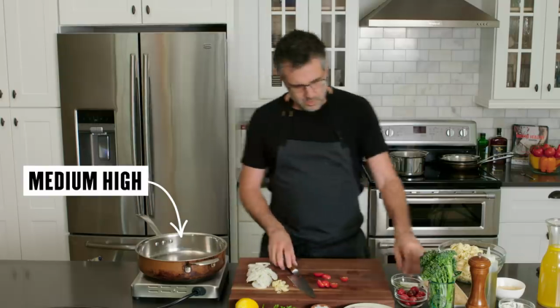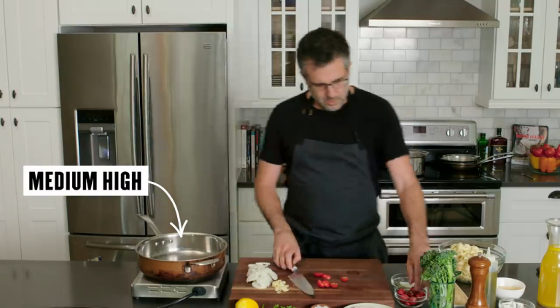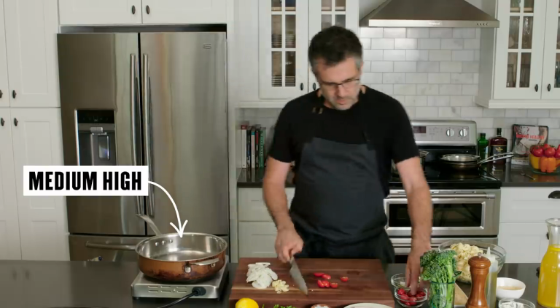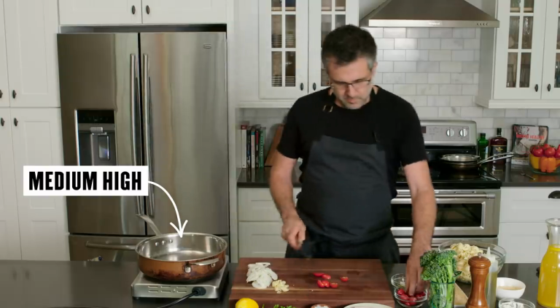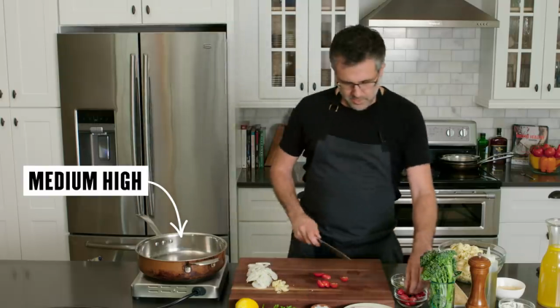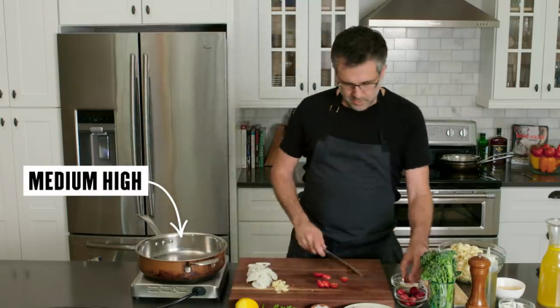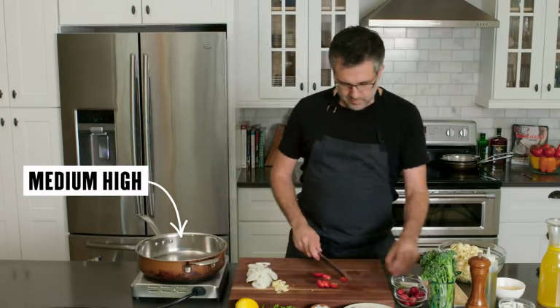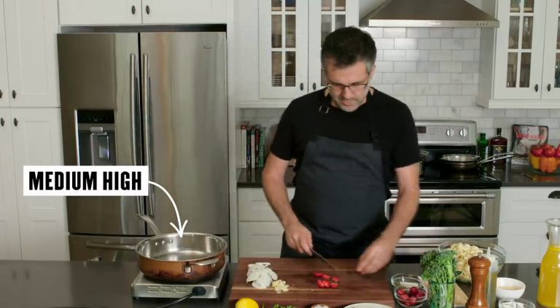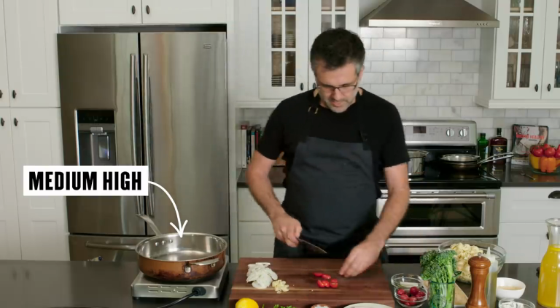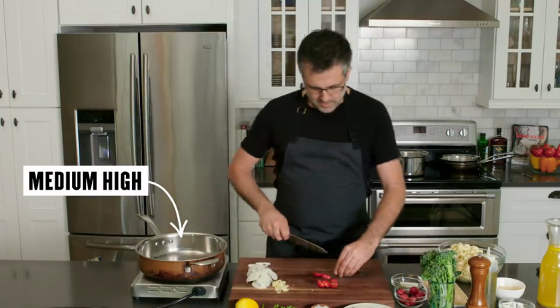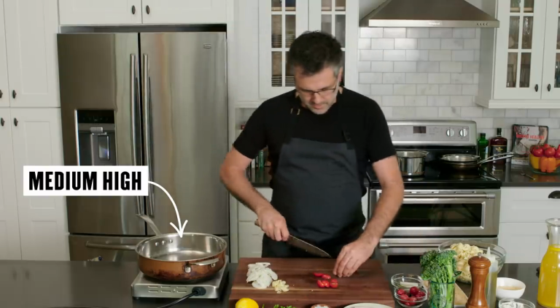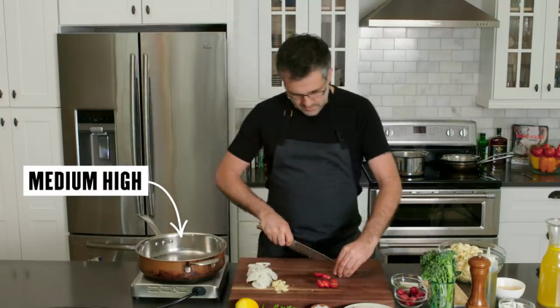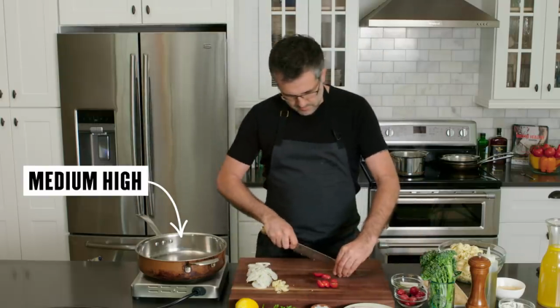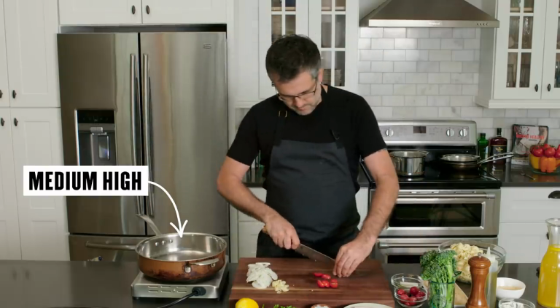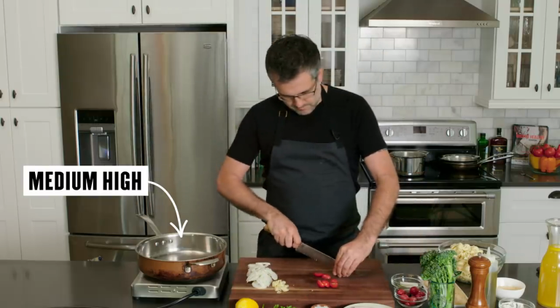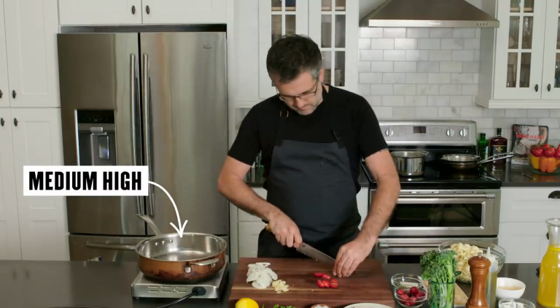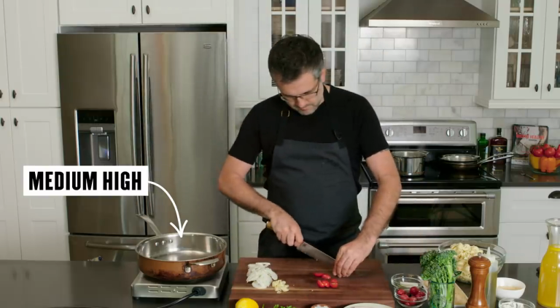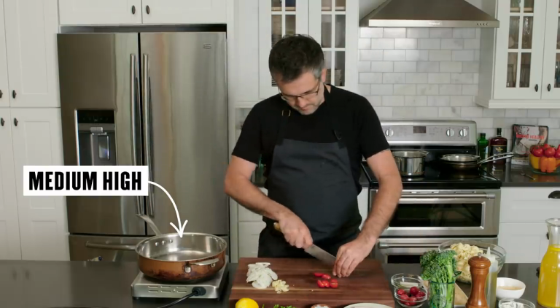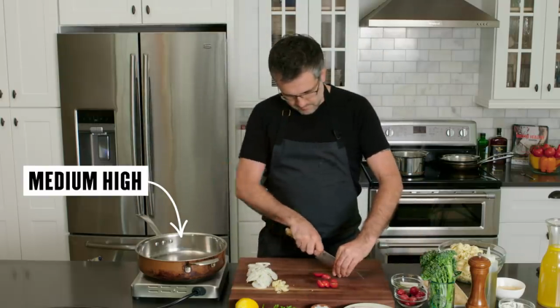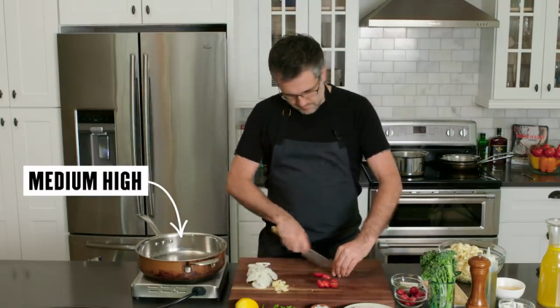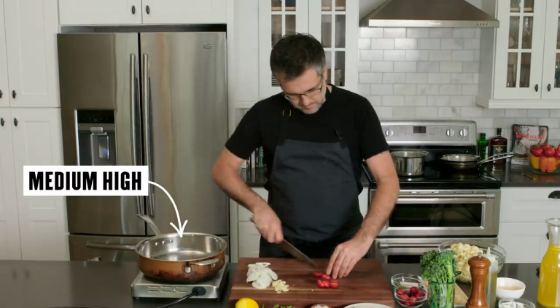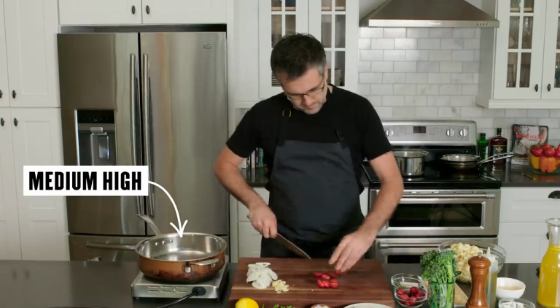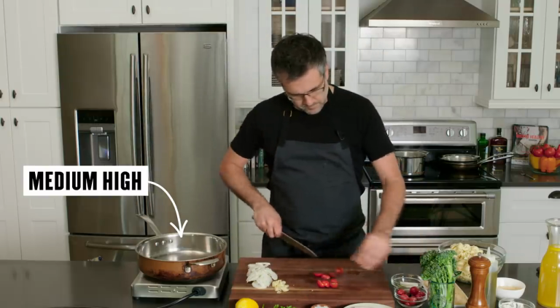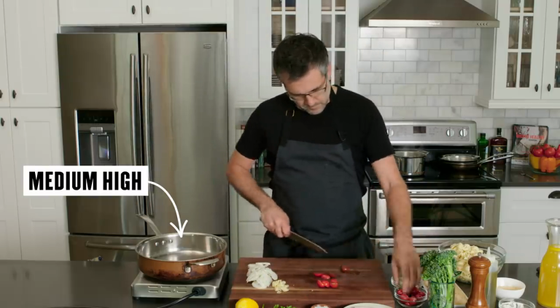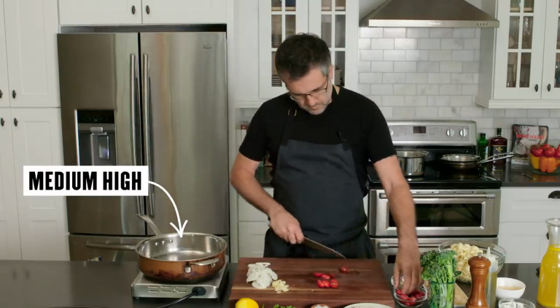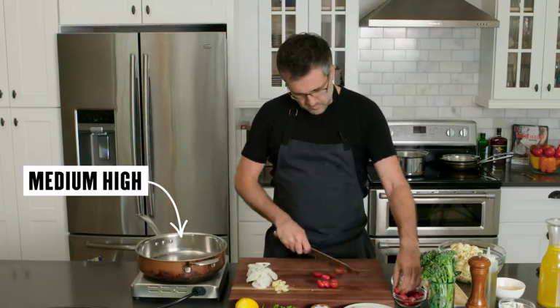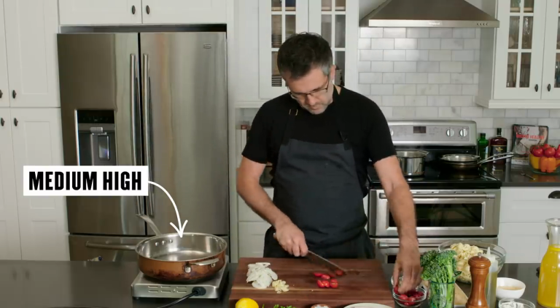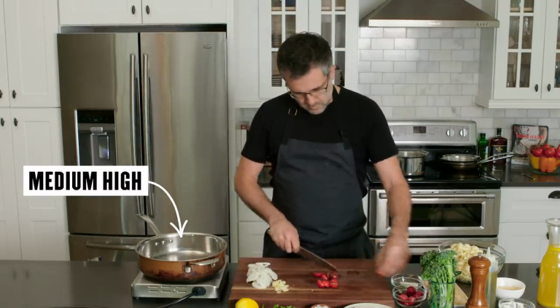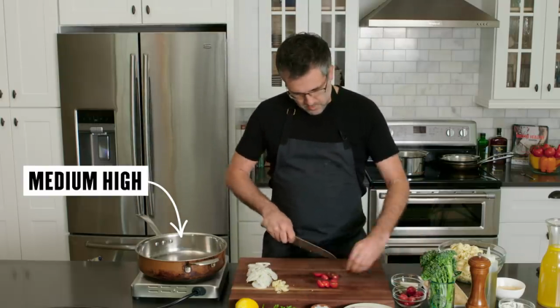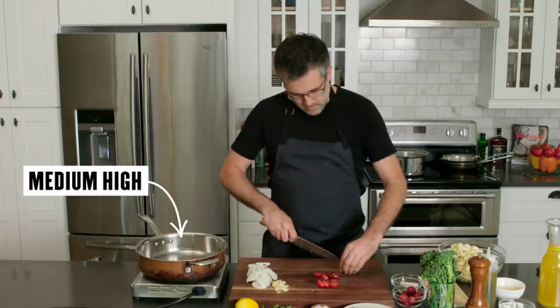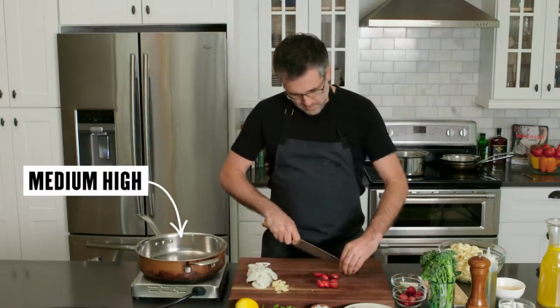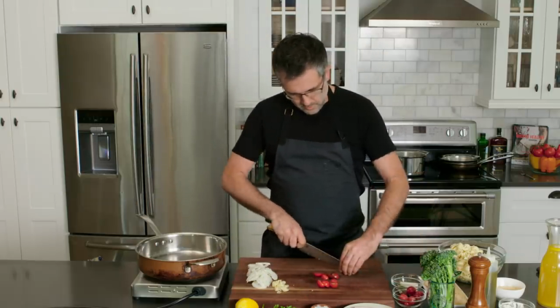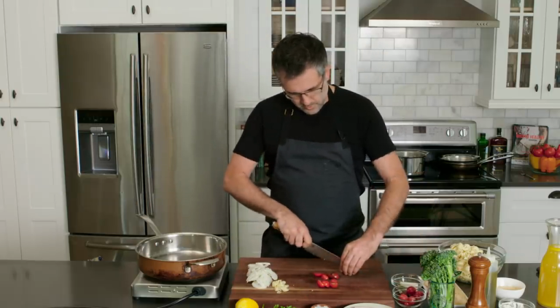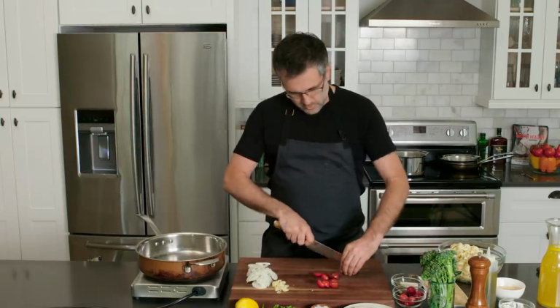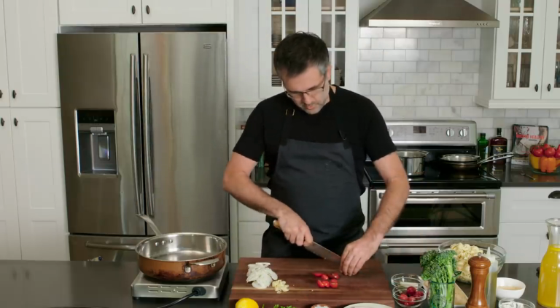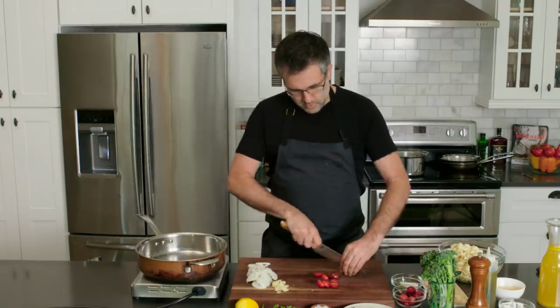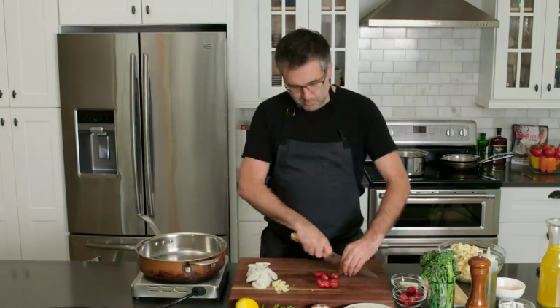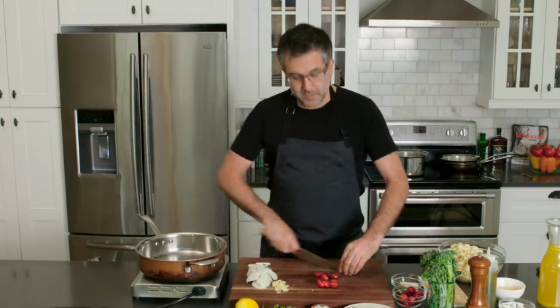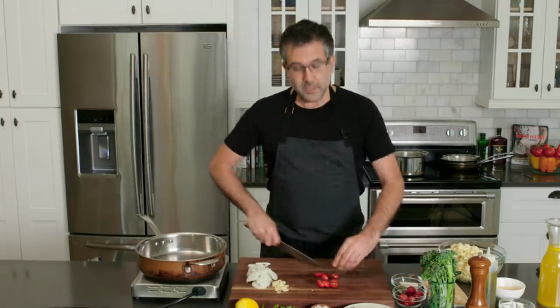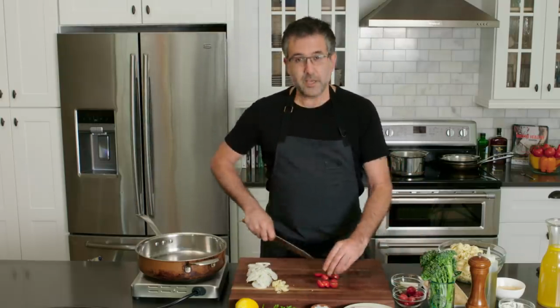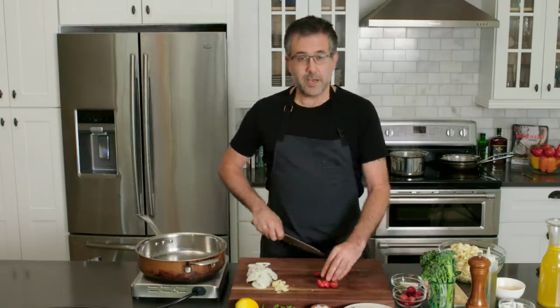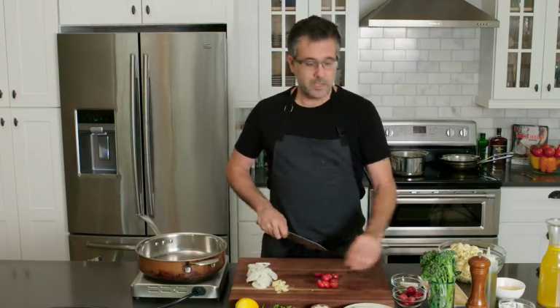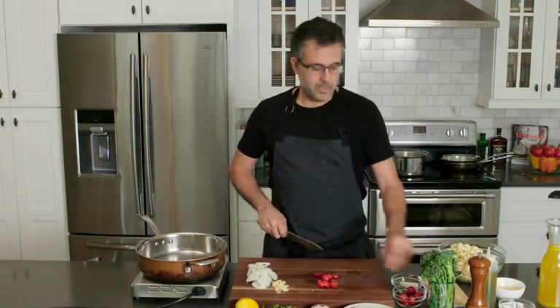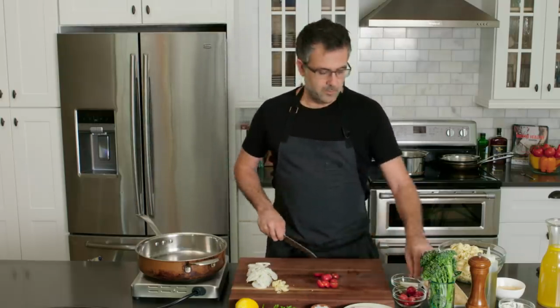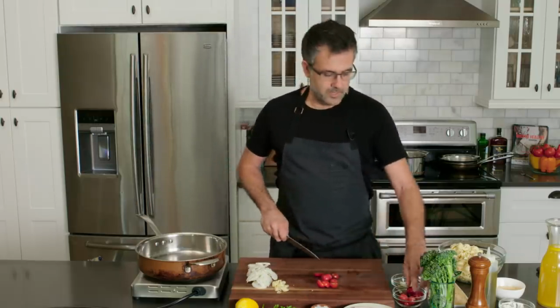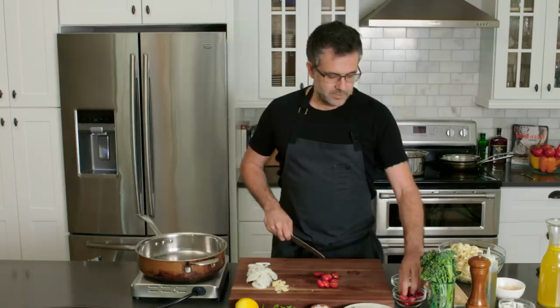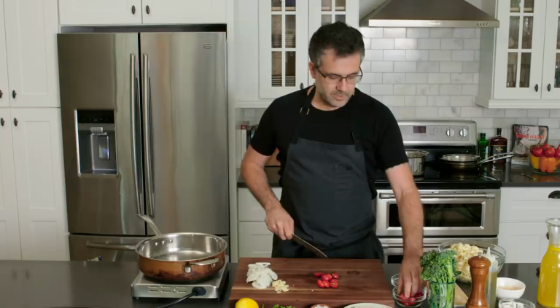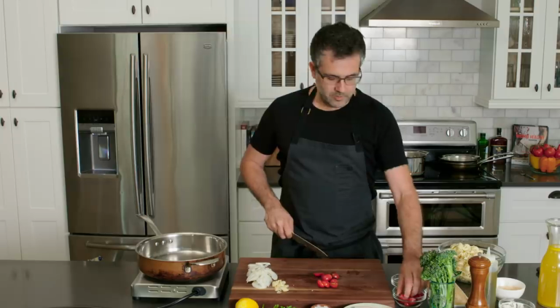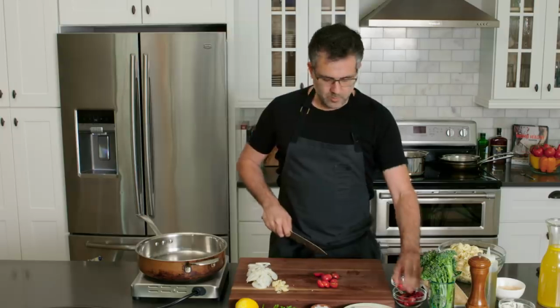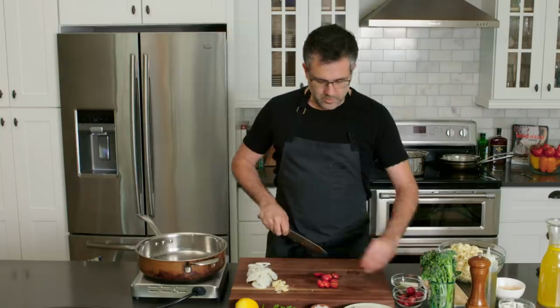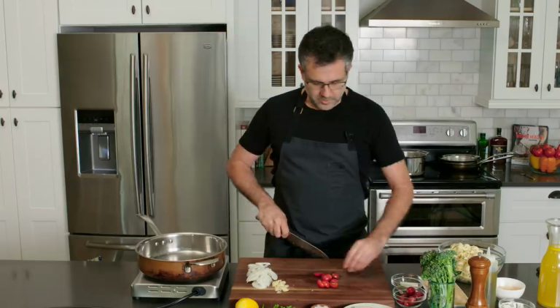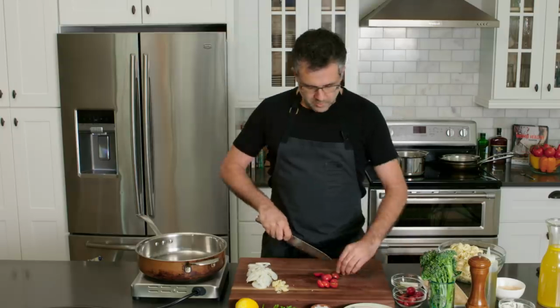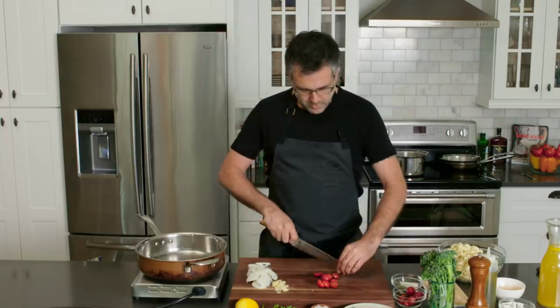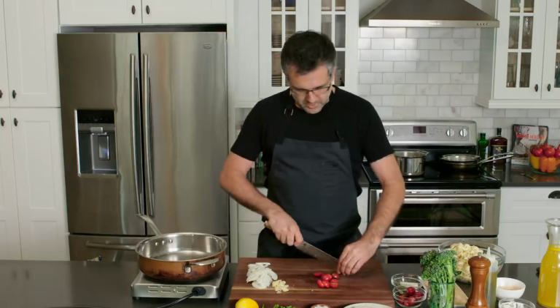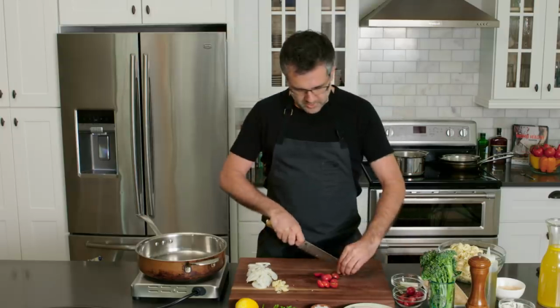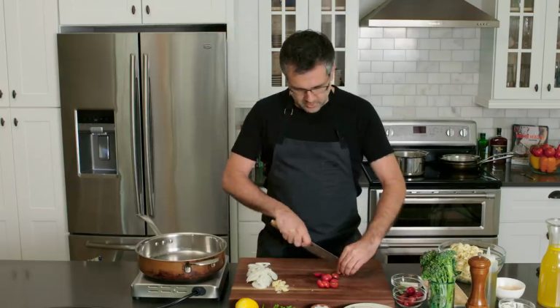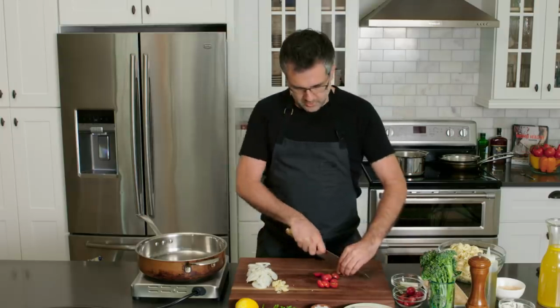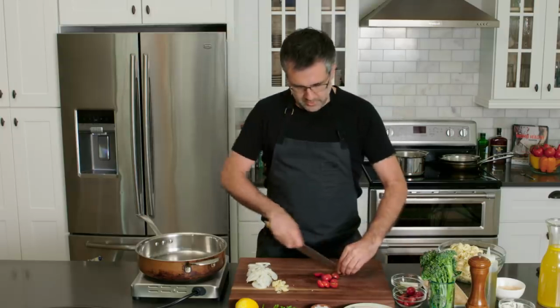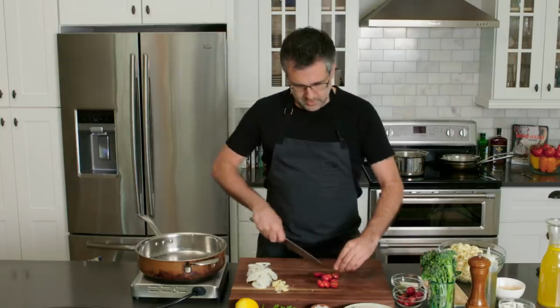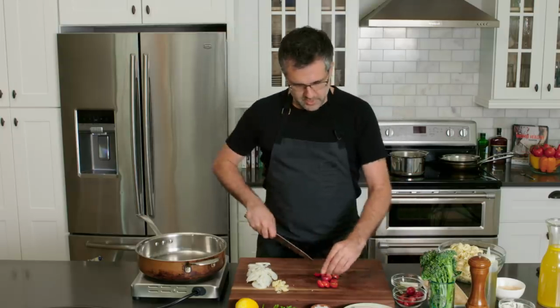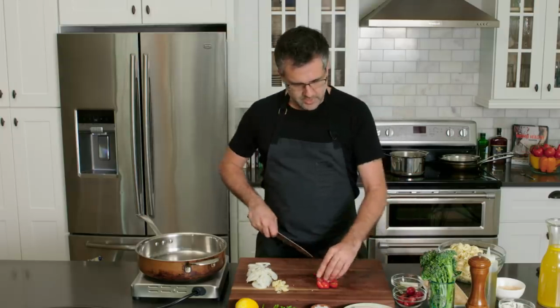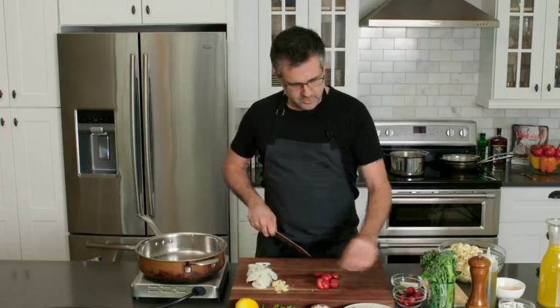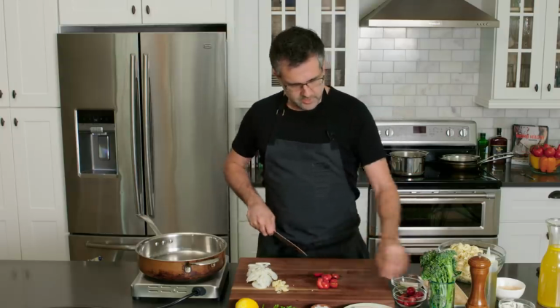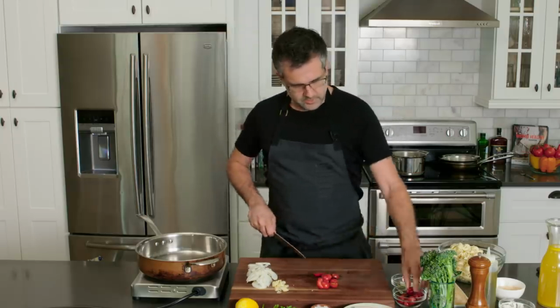Get a medium to high heat. I don't want to go completely high heat because I don't want too much color on the onions.